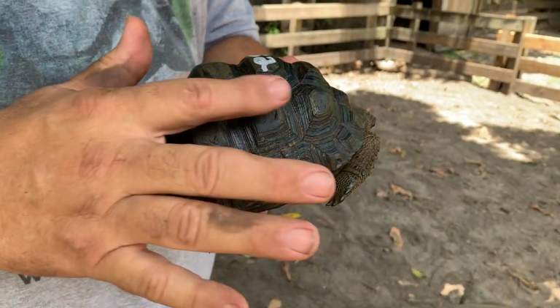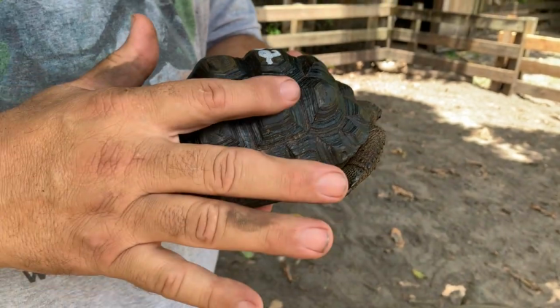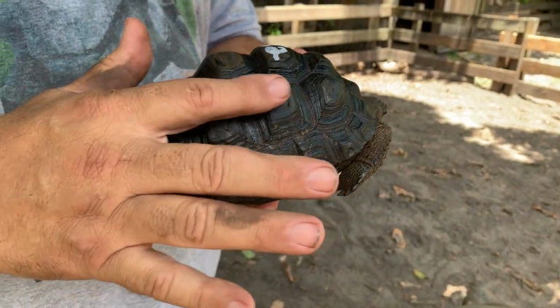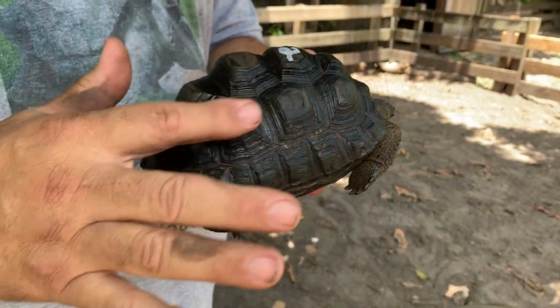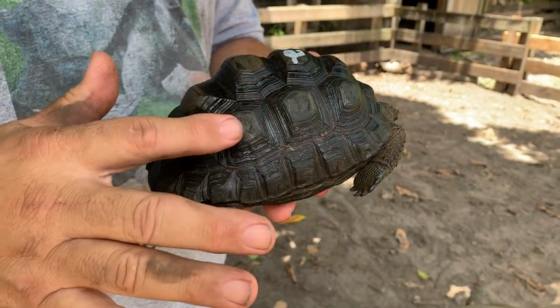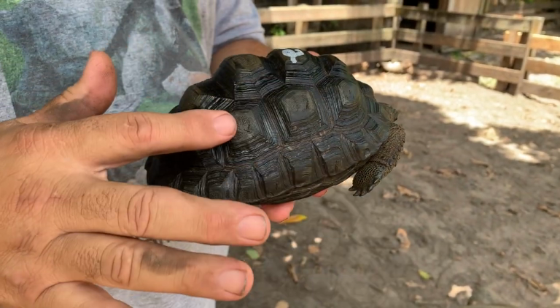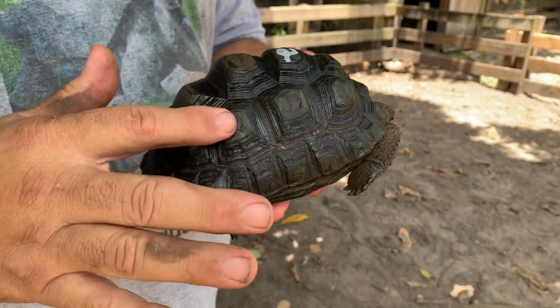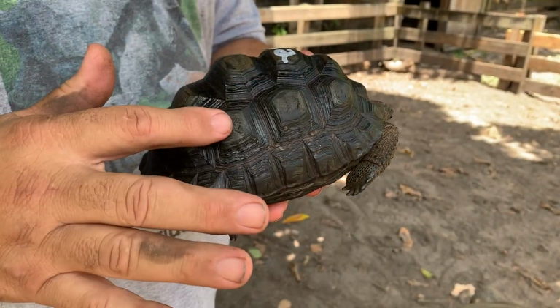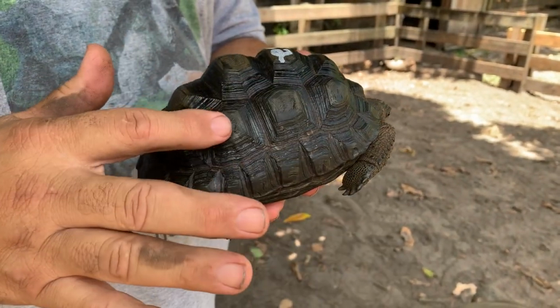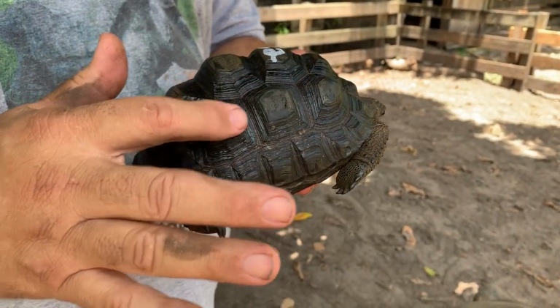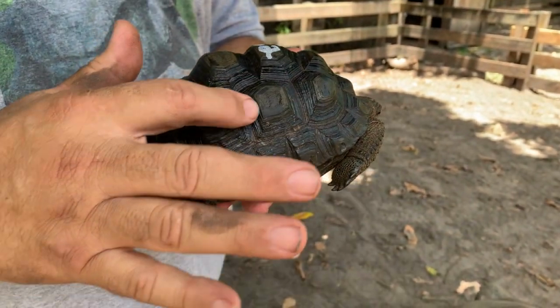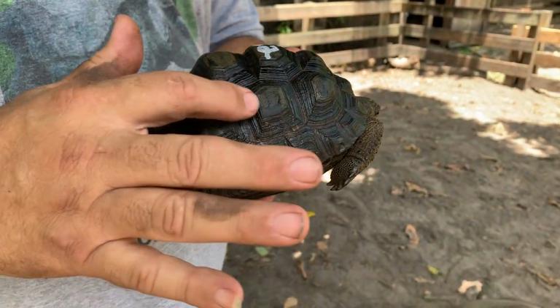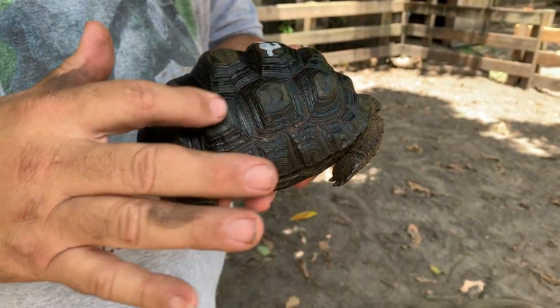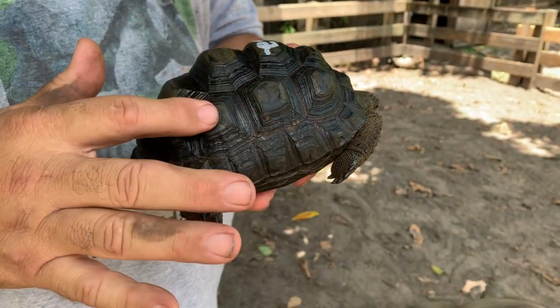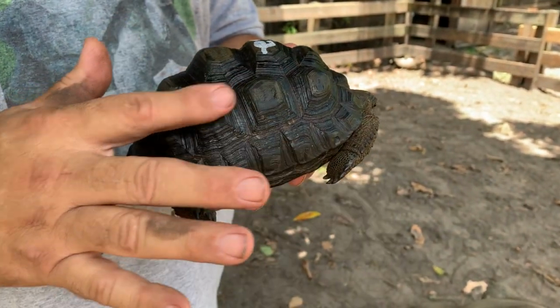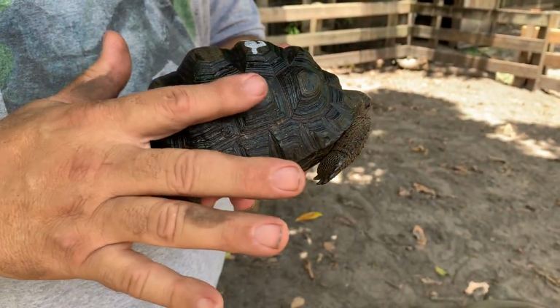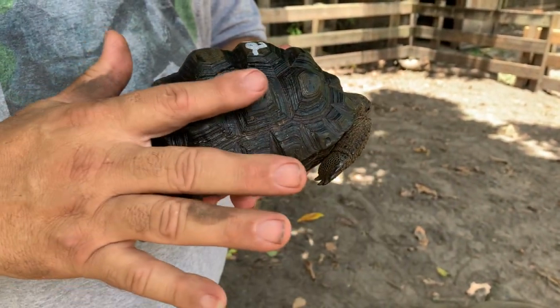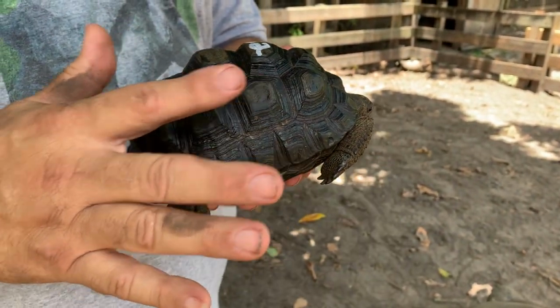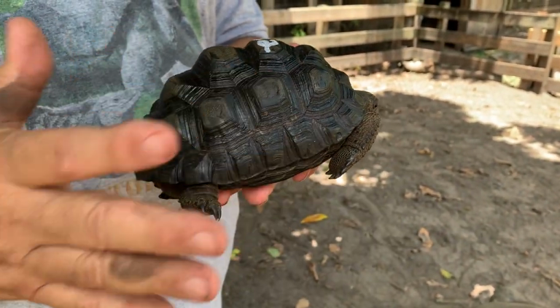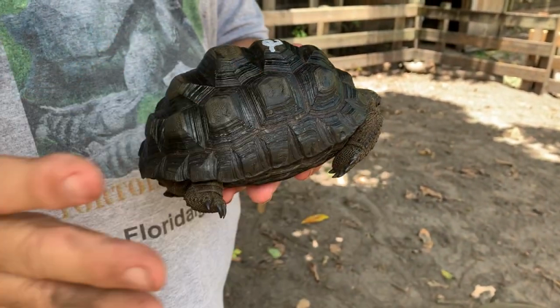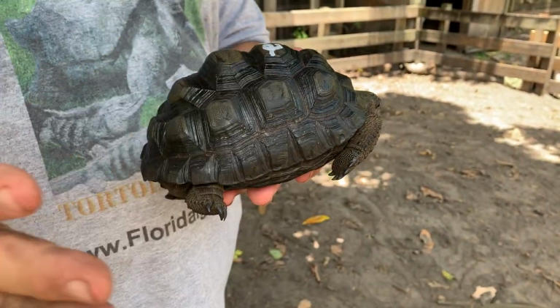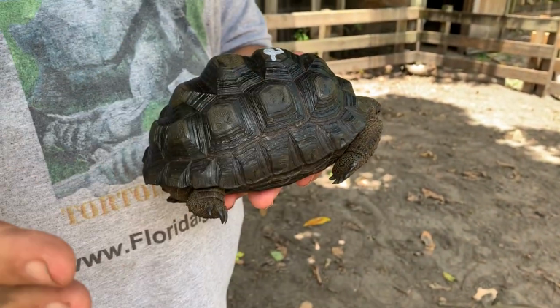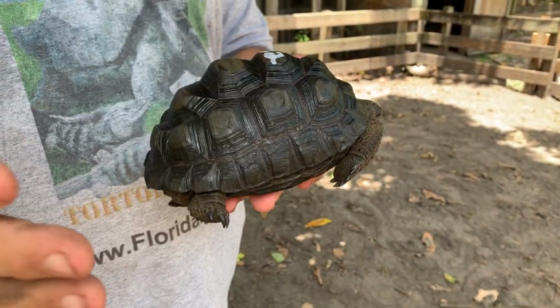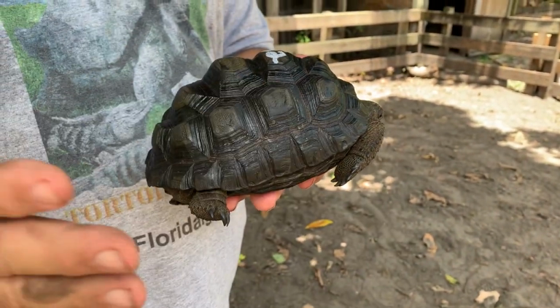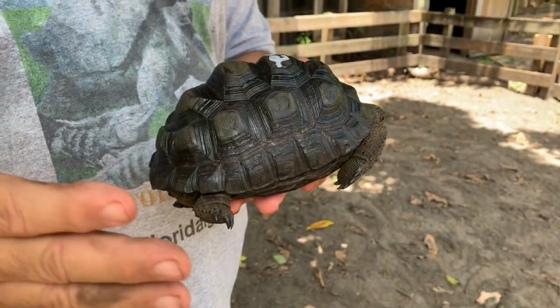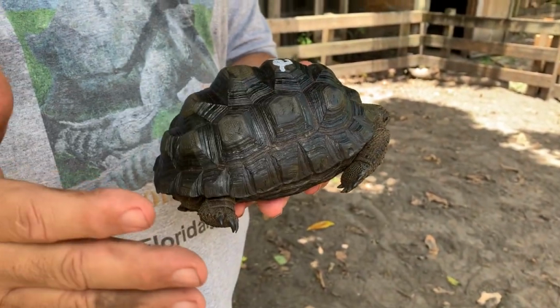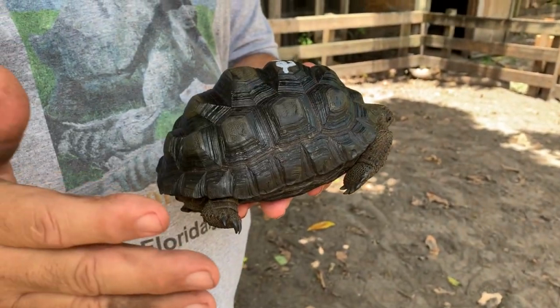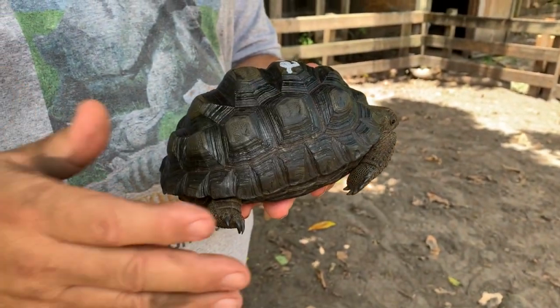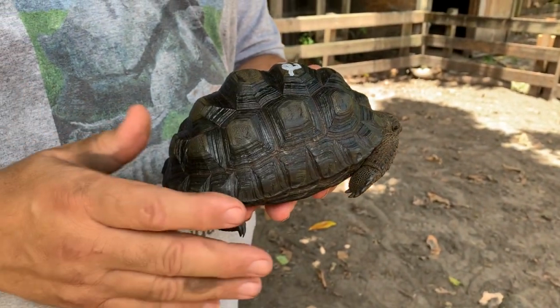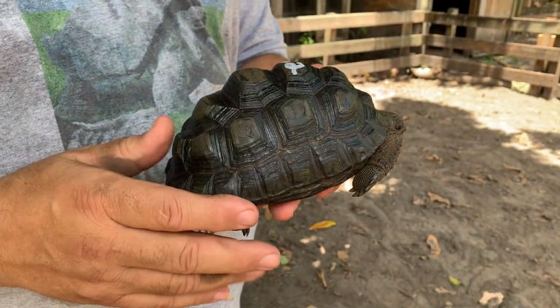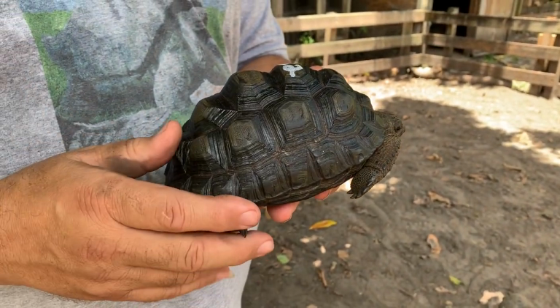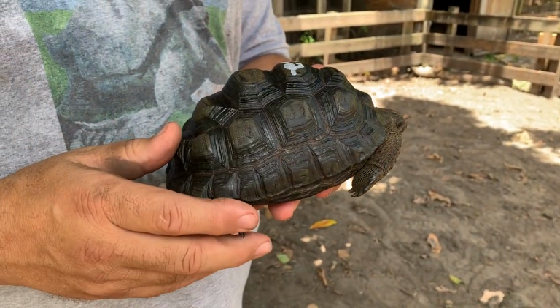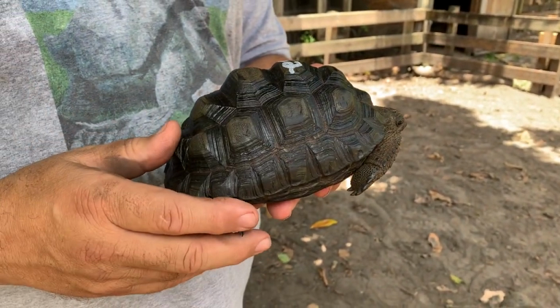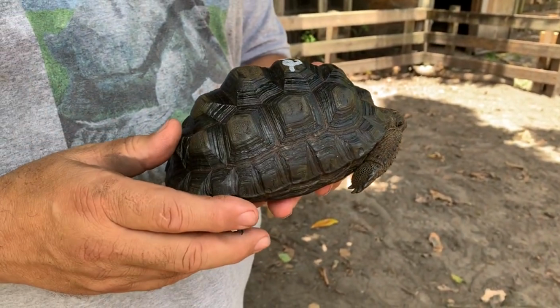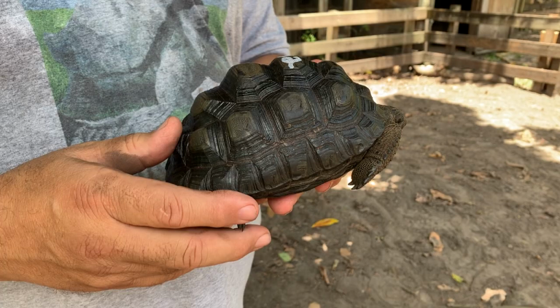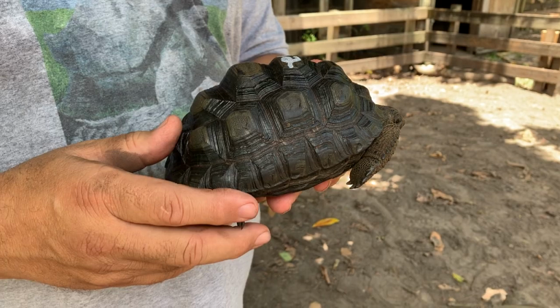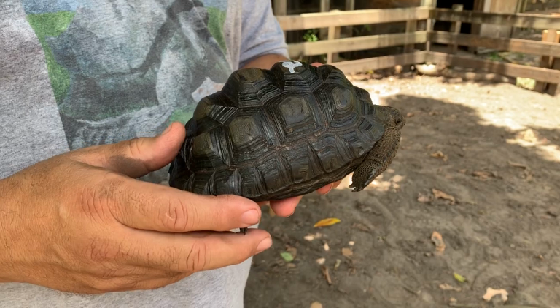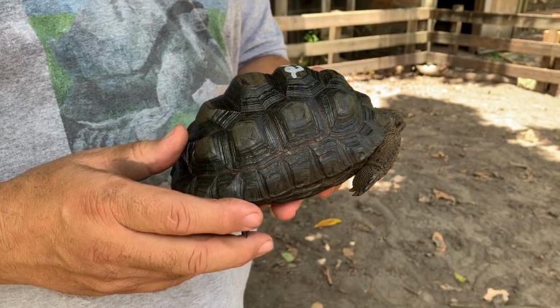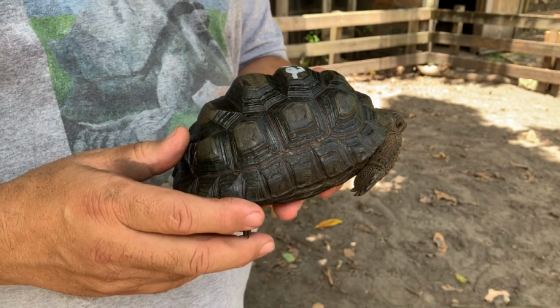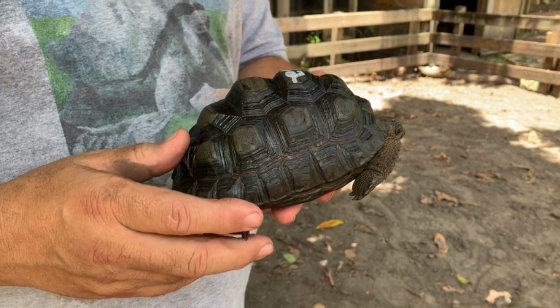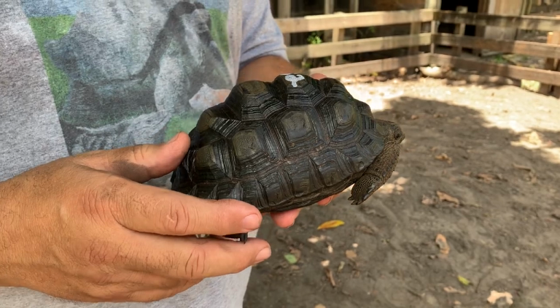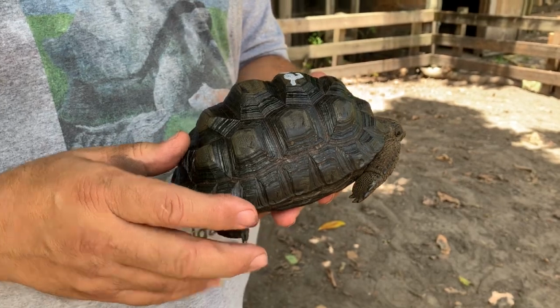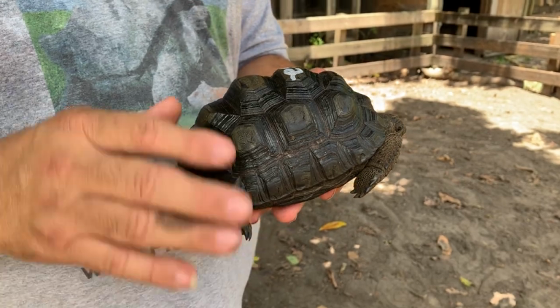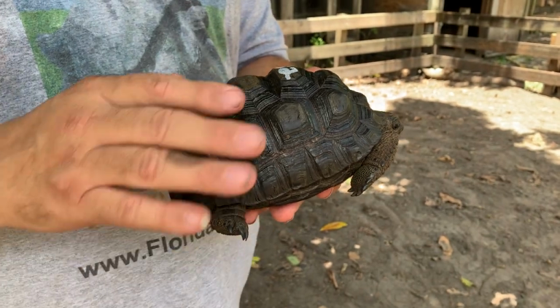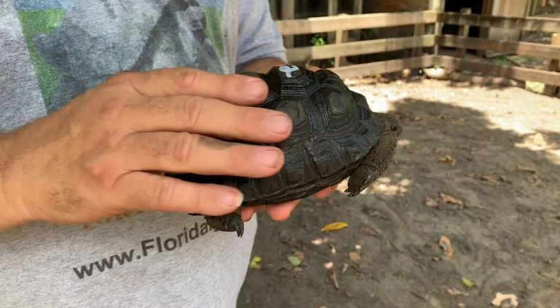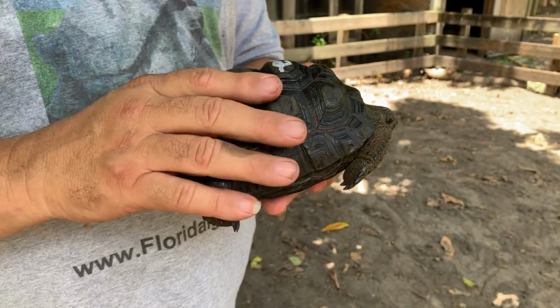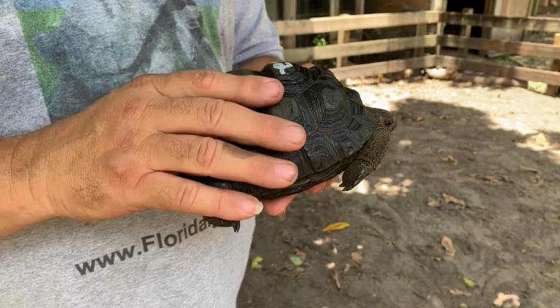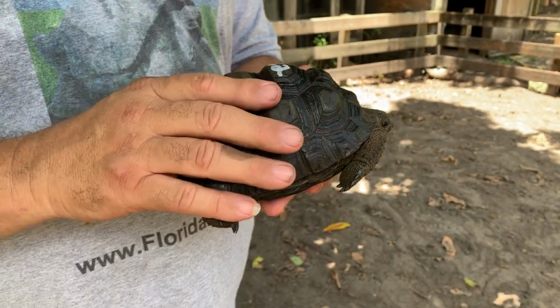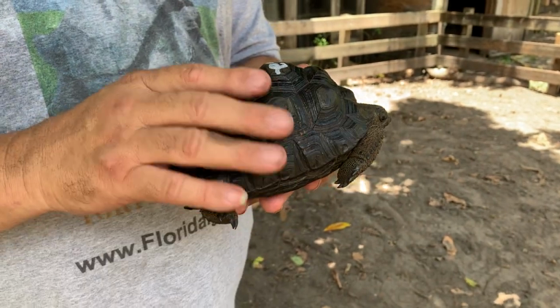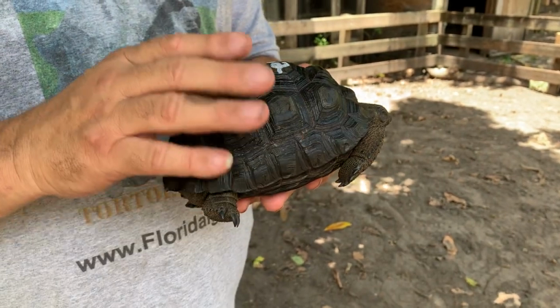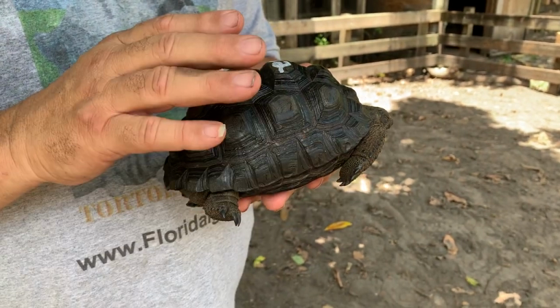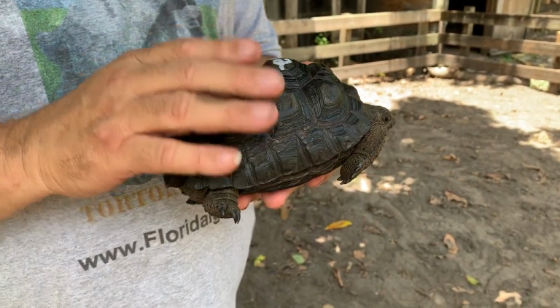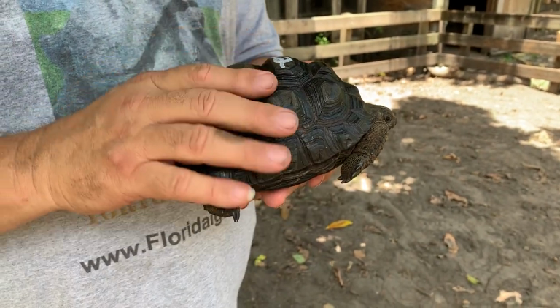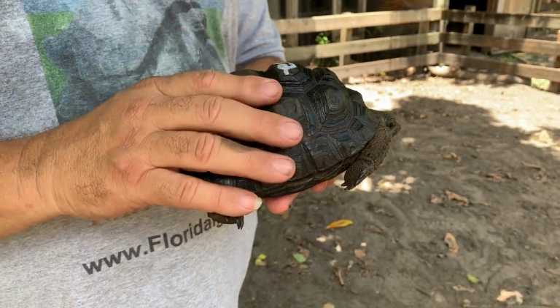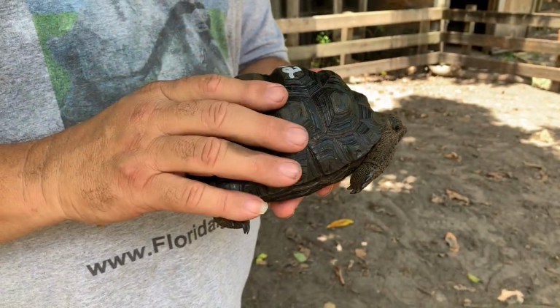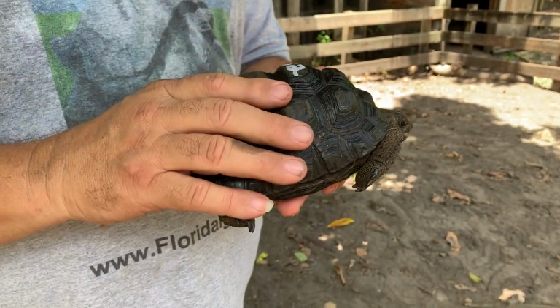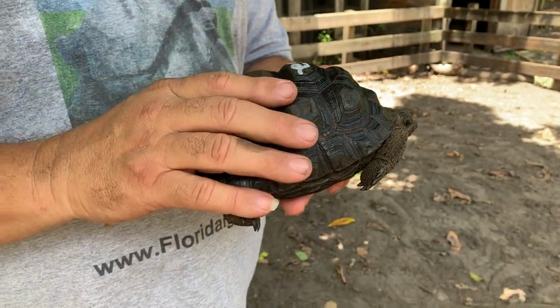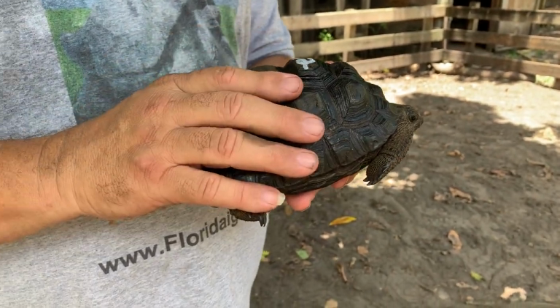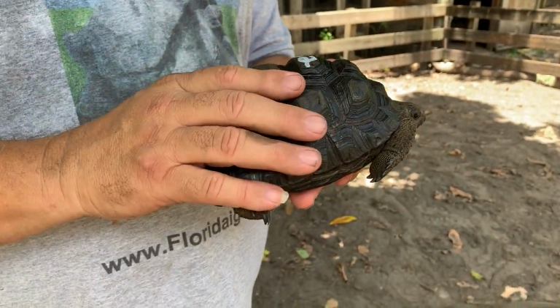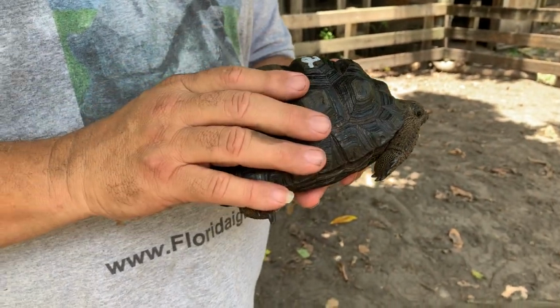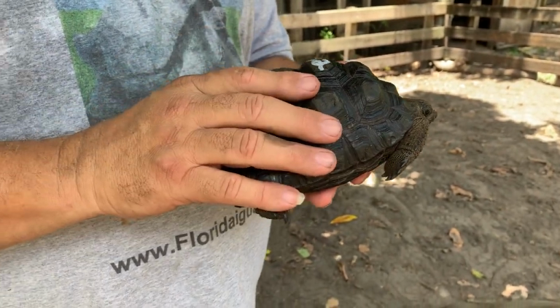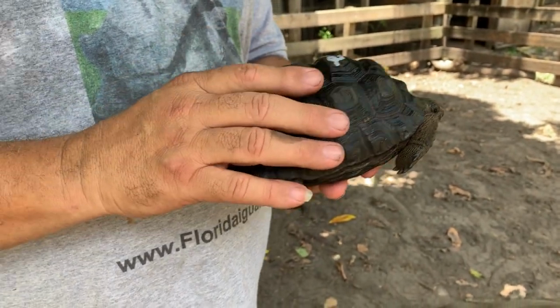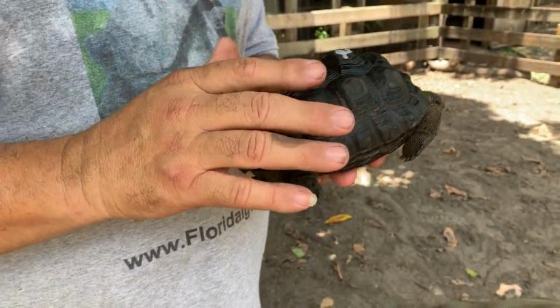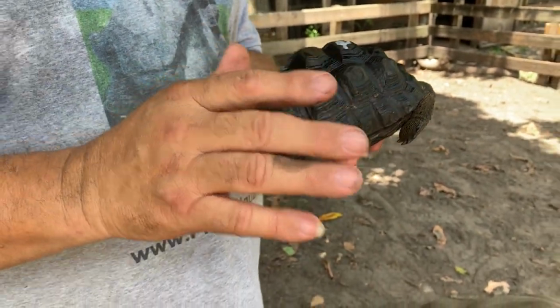If you actually measure between the valley and the peaks, it's about three-eighths of an inch. This guy is six inches.